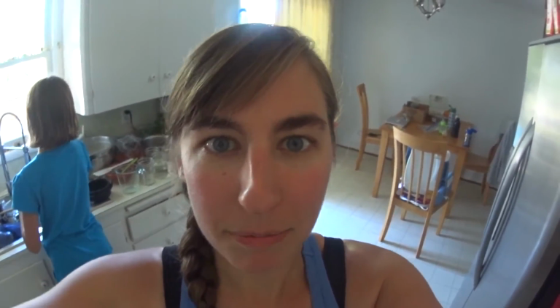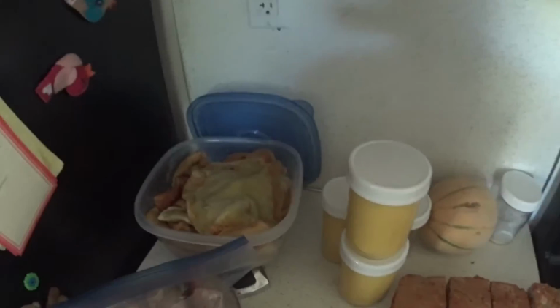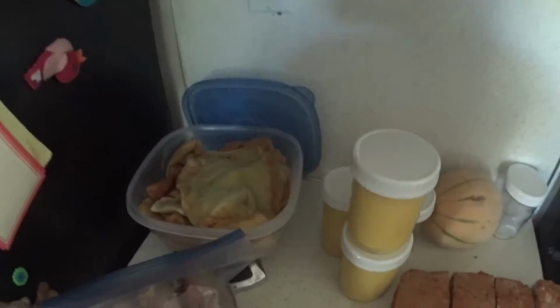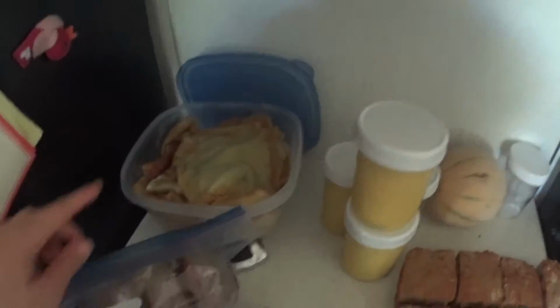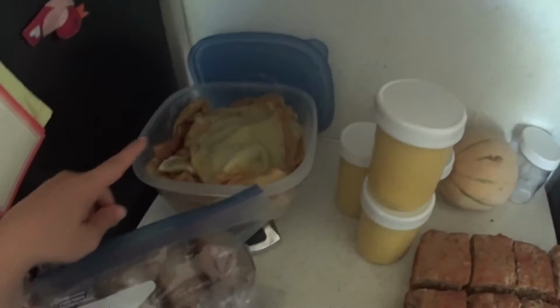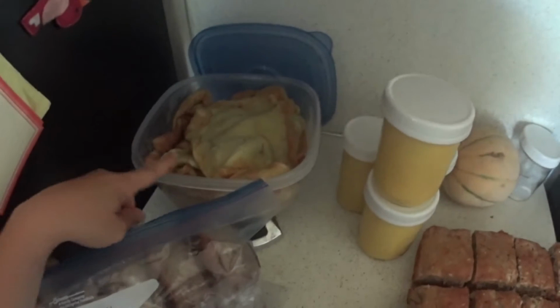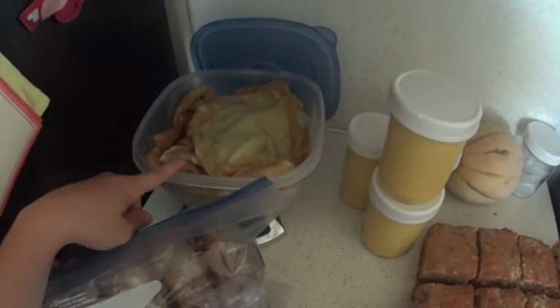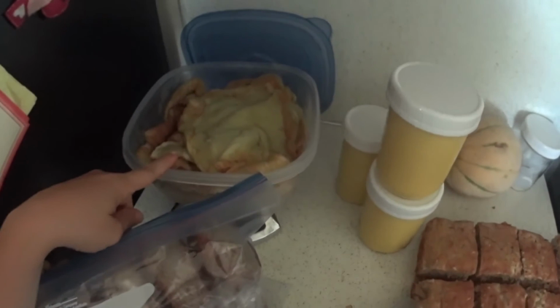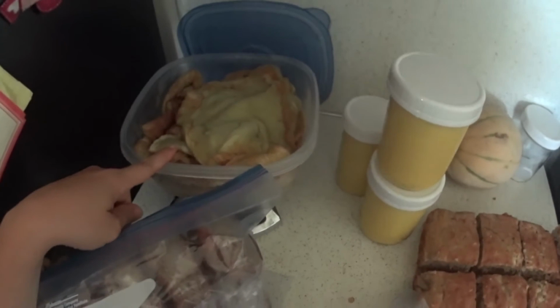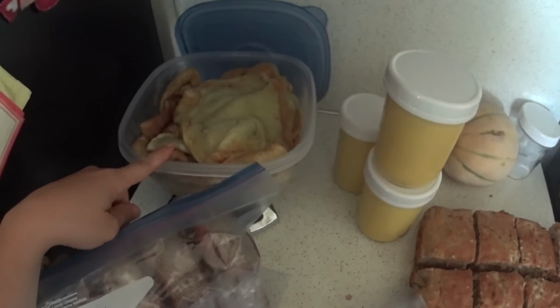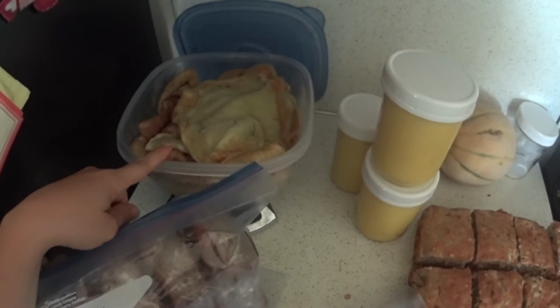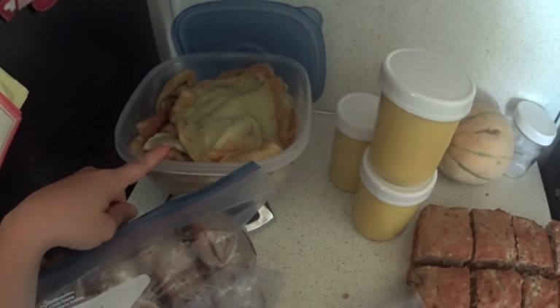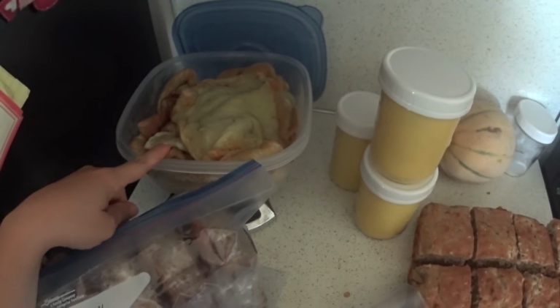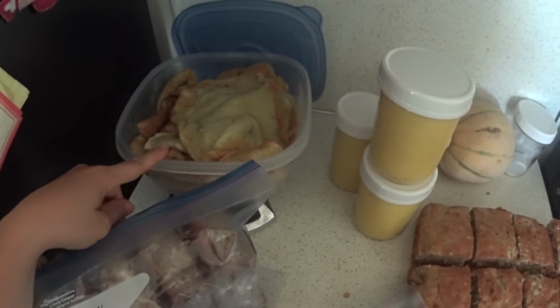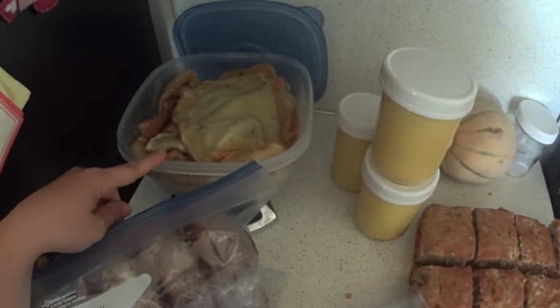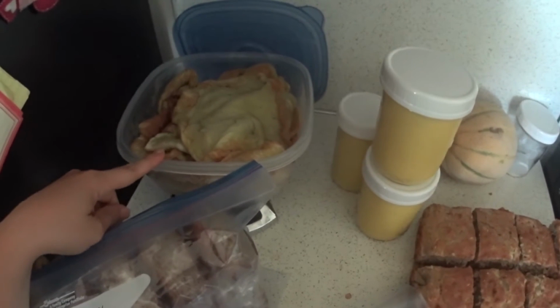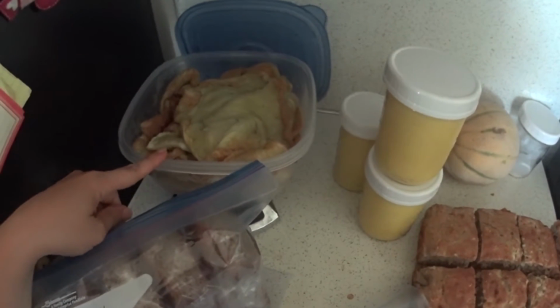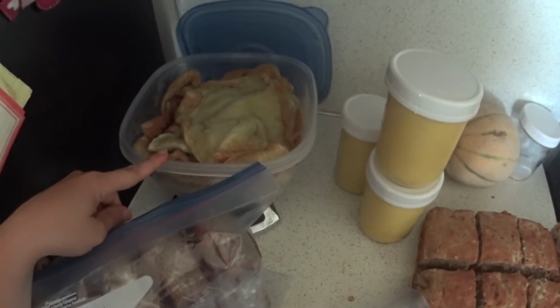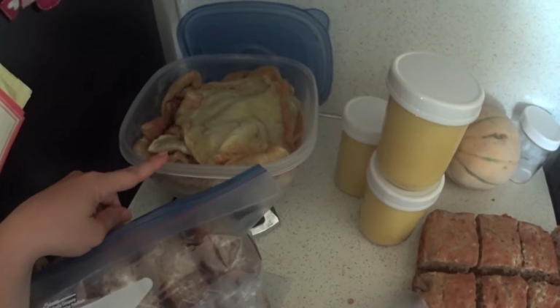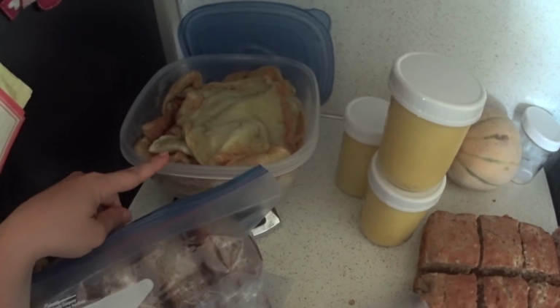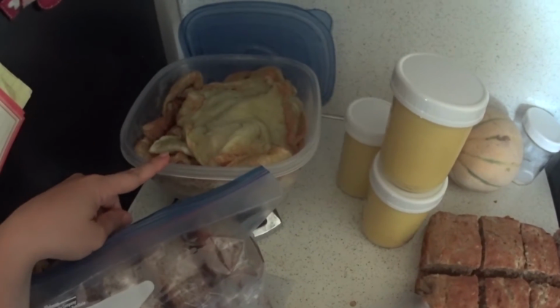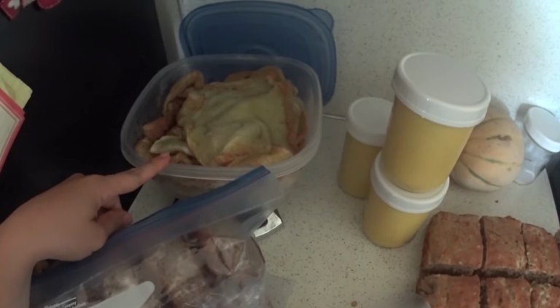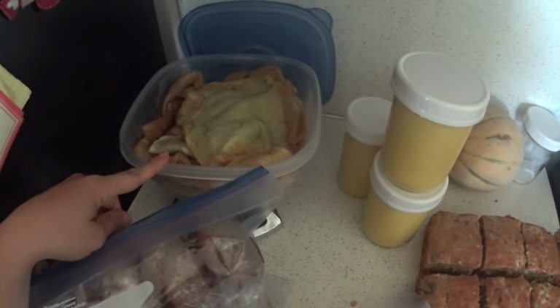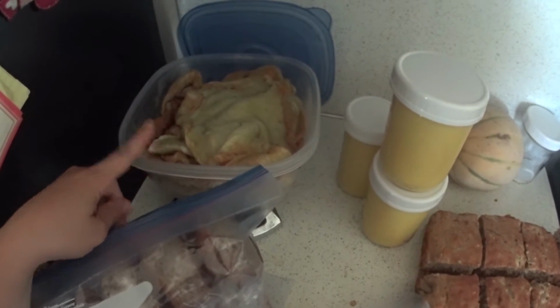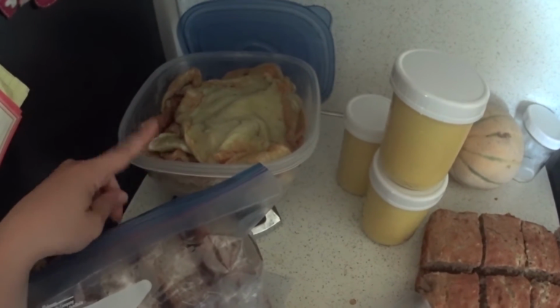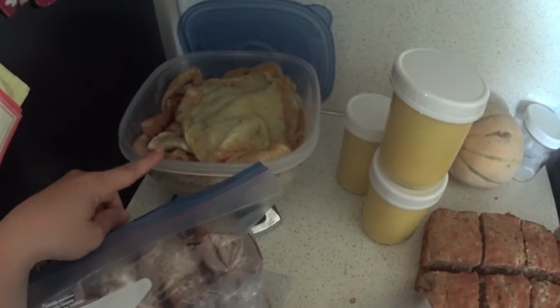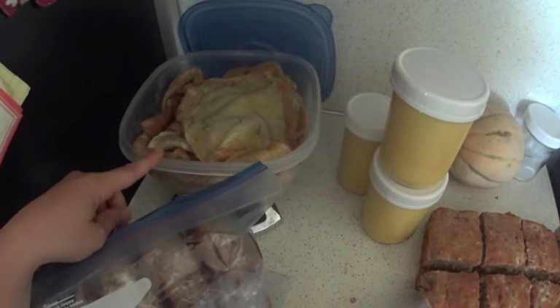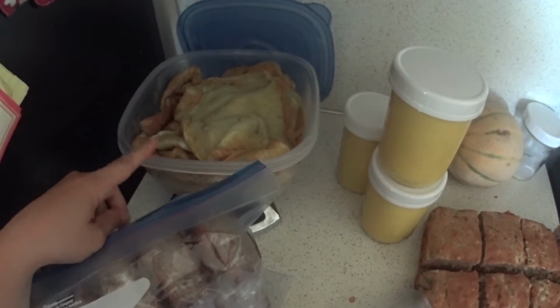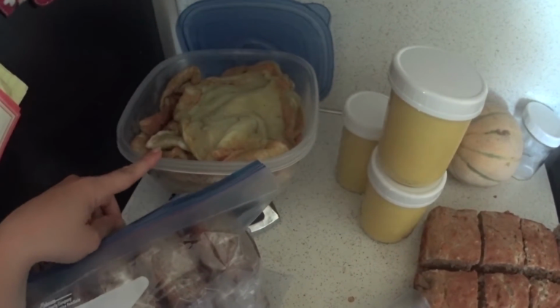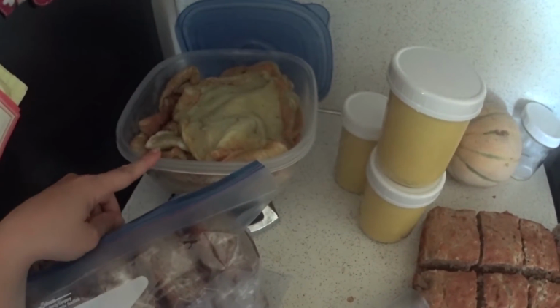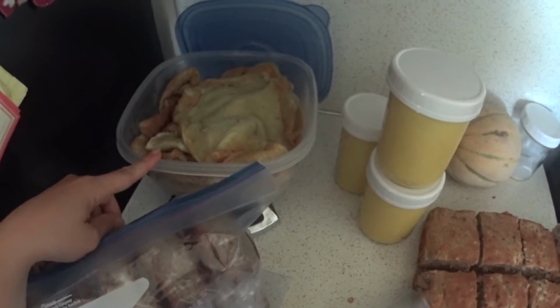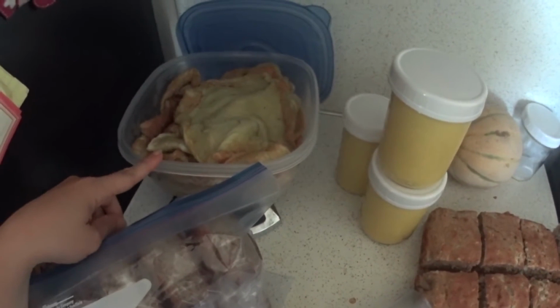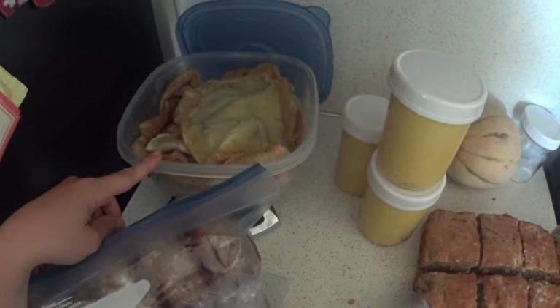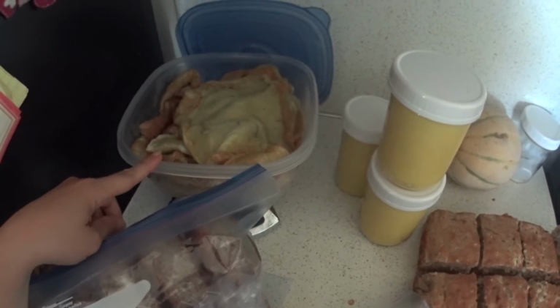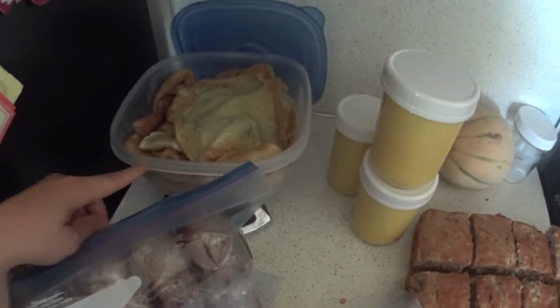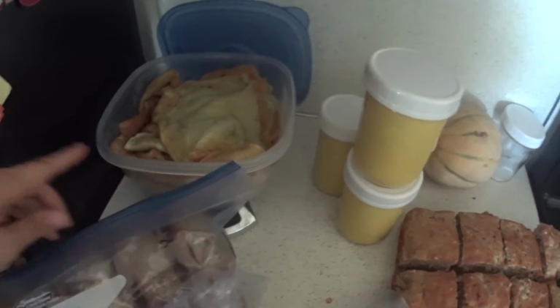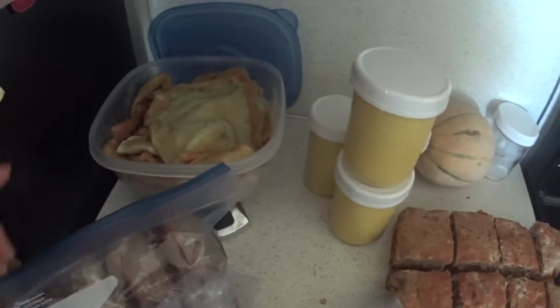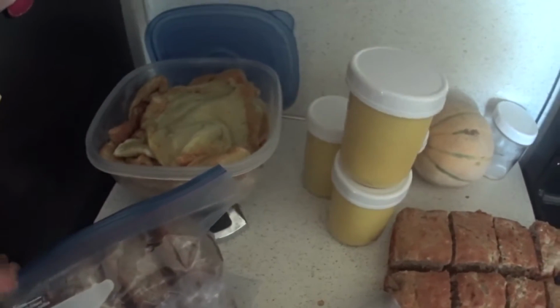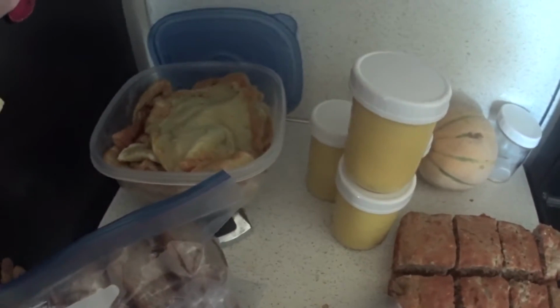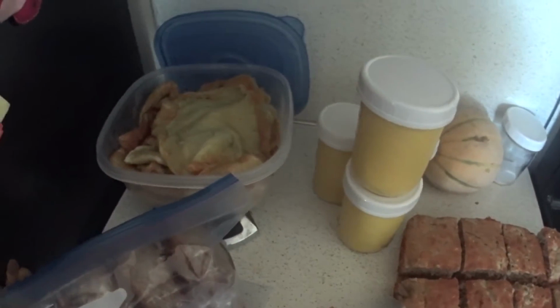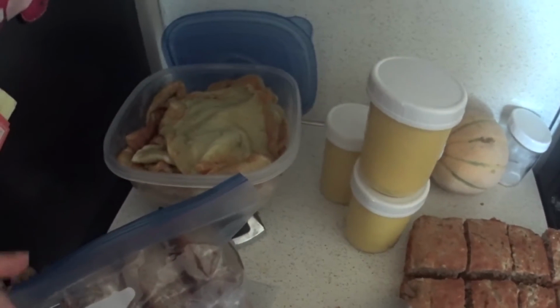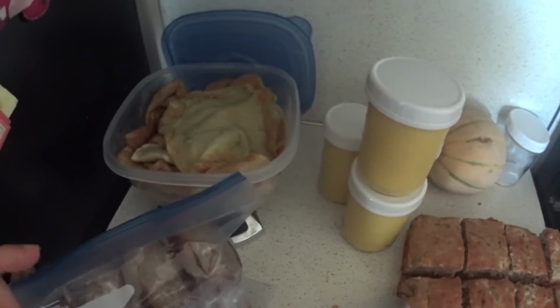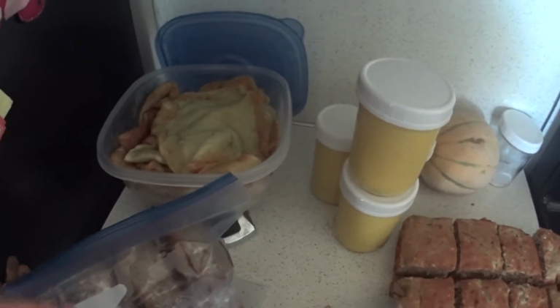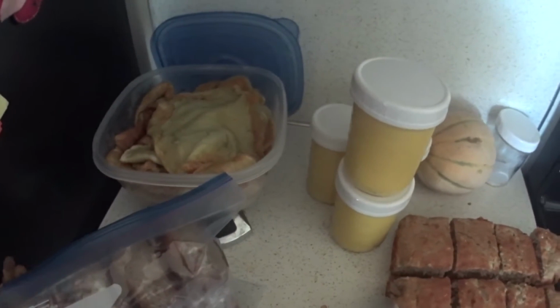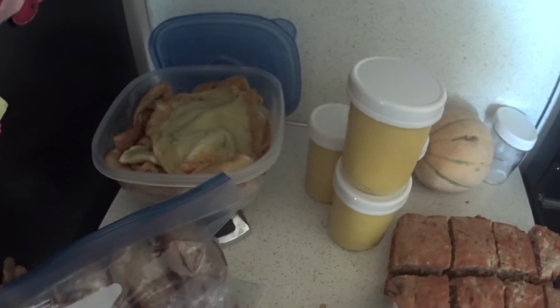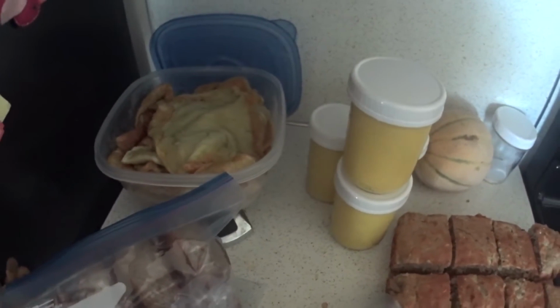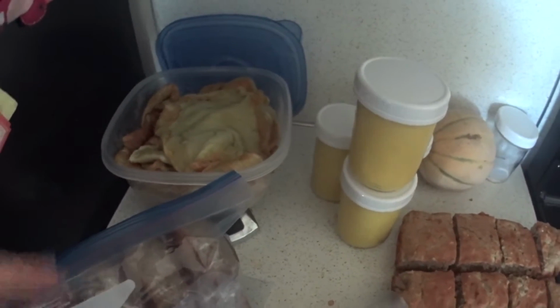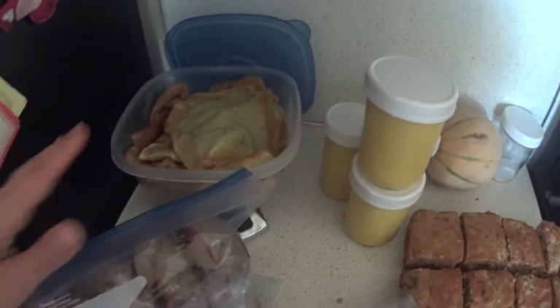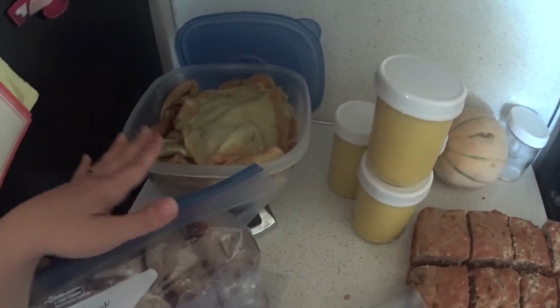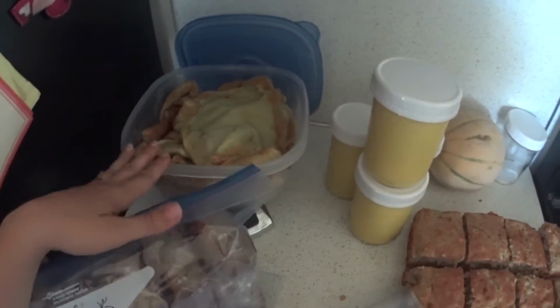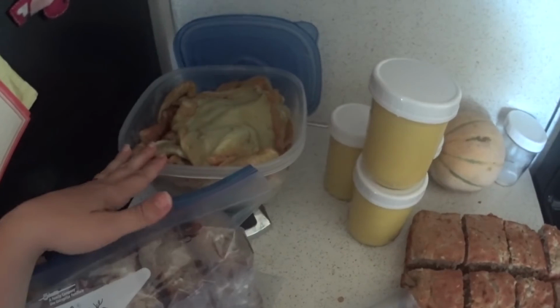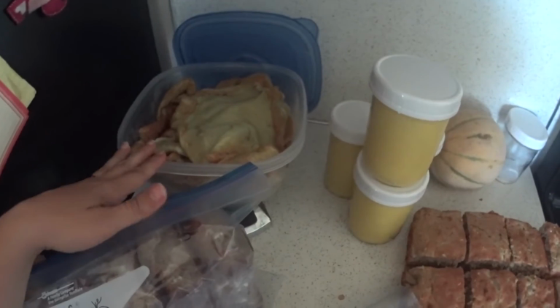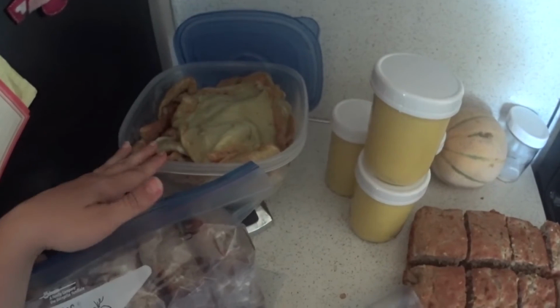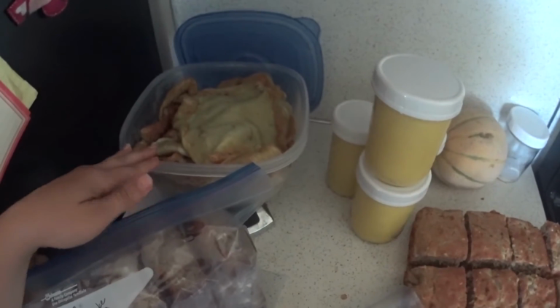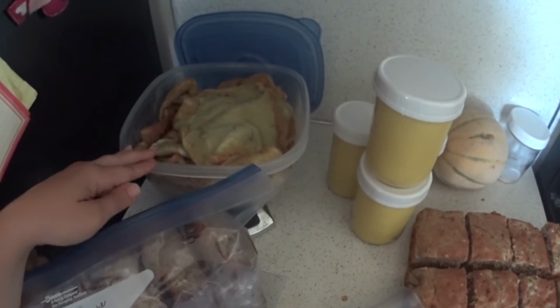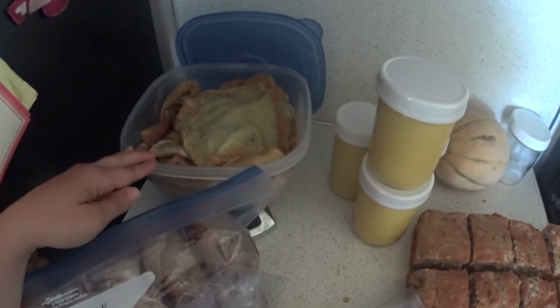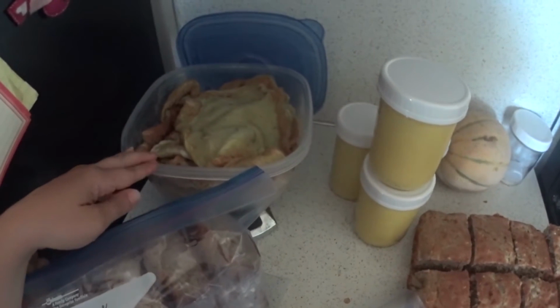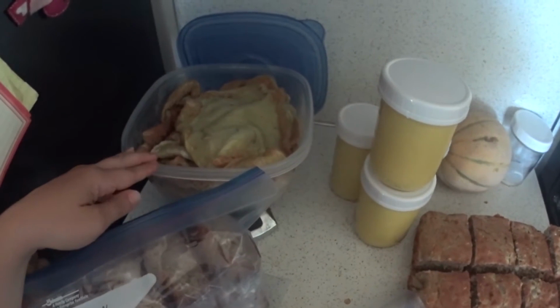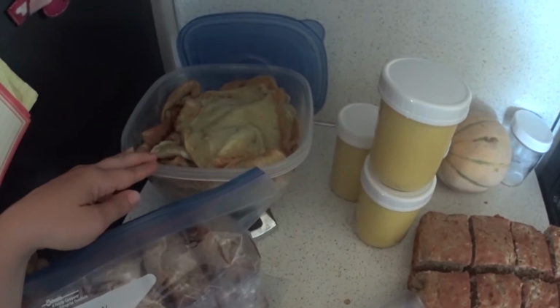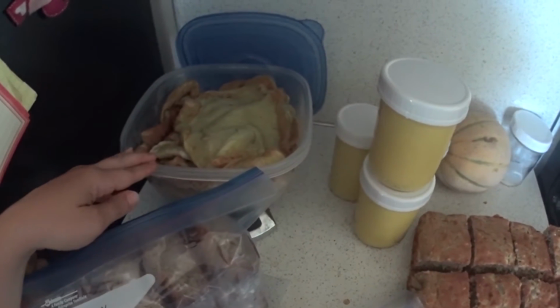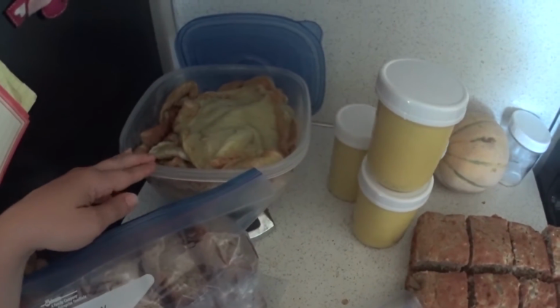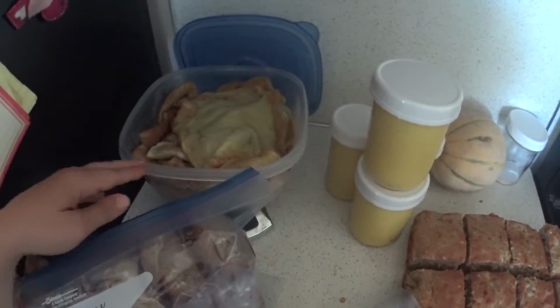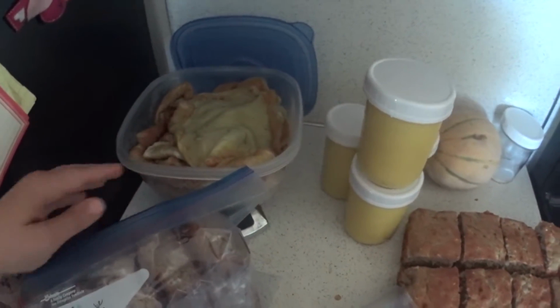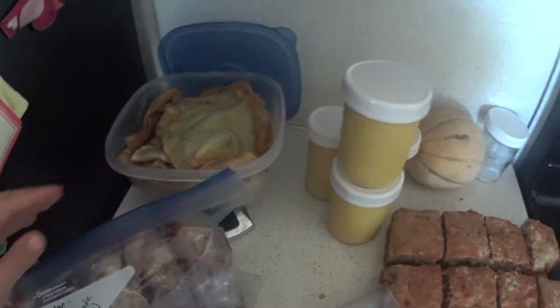The first thing I did this morning was a huge batch of Dutch baby, or German pancakes. The family loves that. I have a video on those and I'll put a link down below.